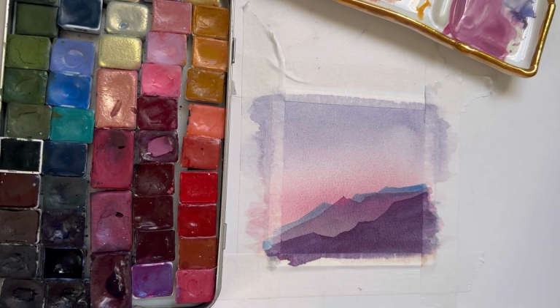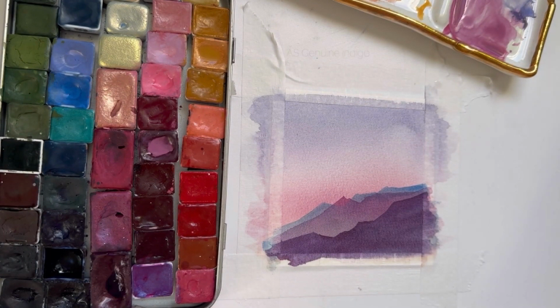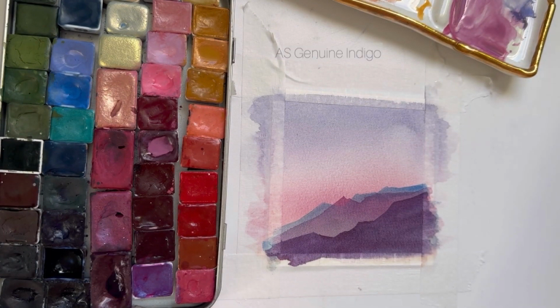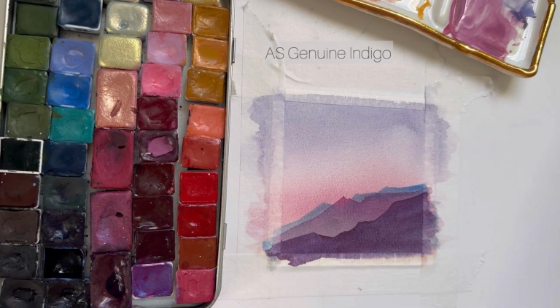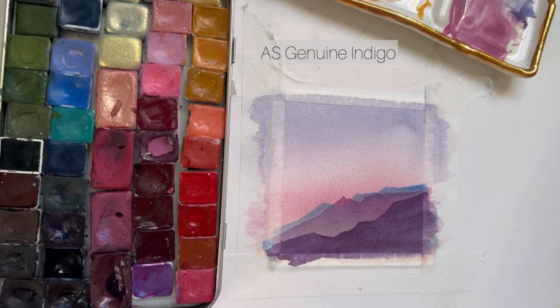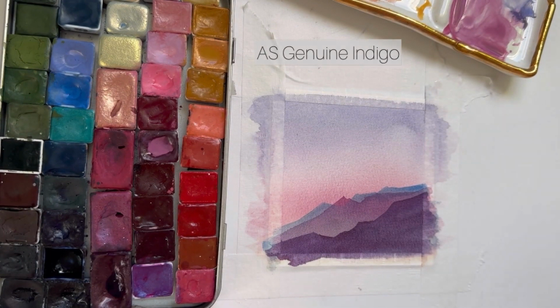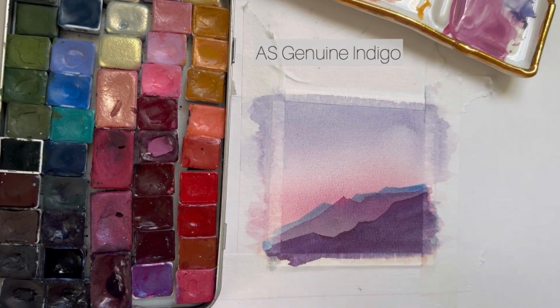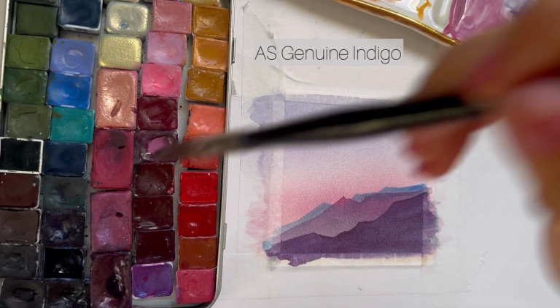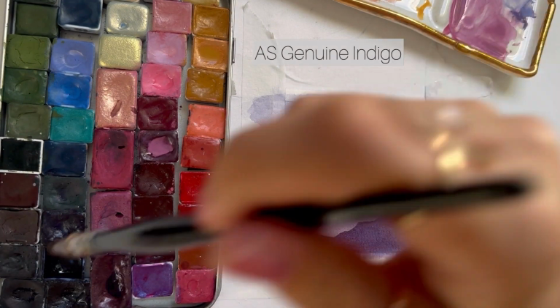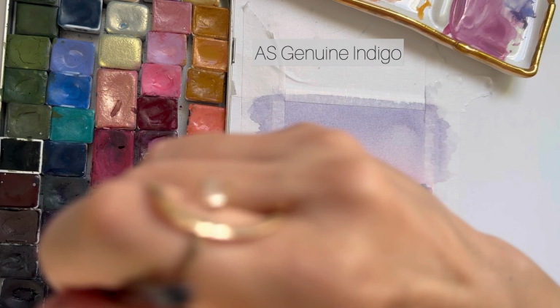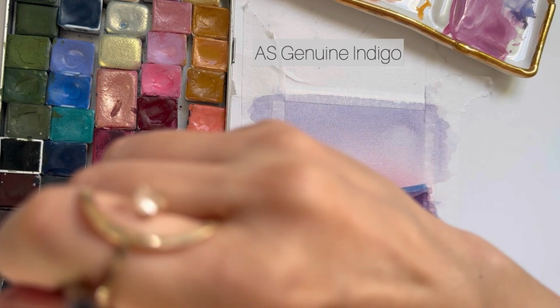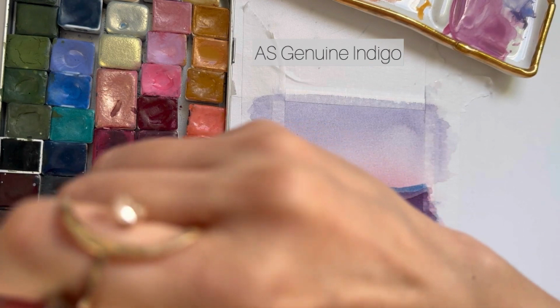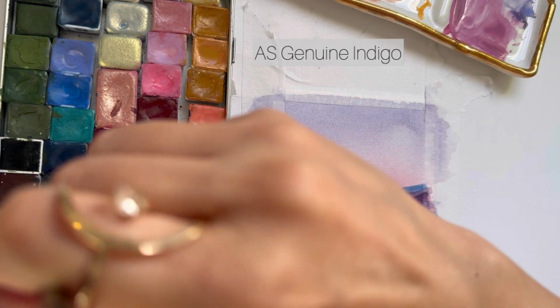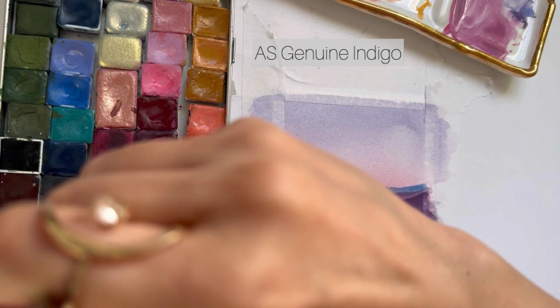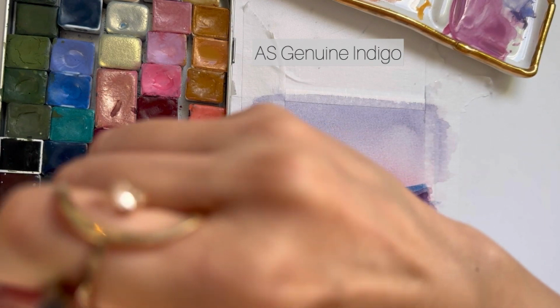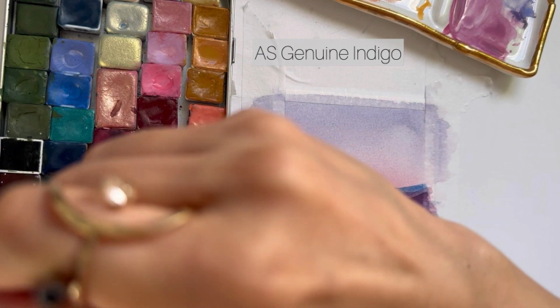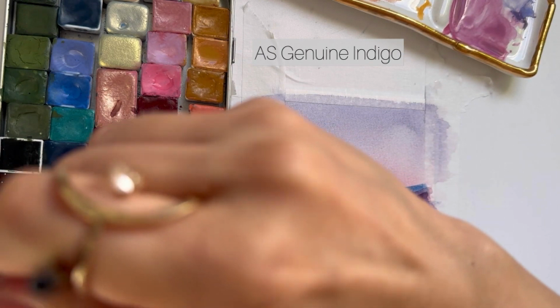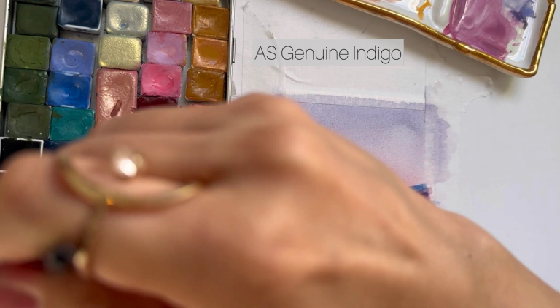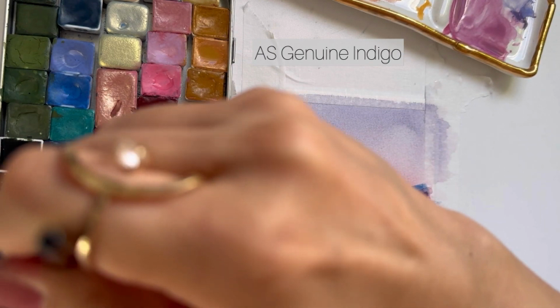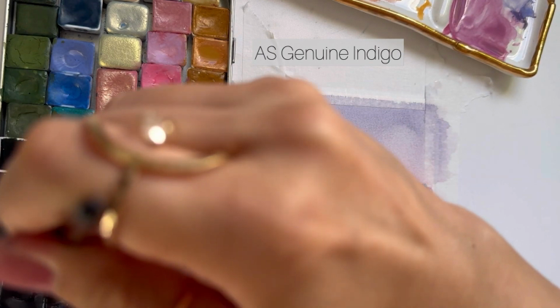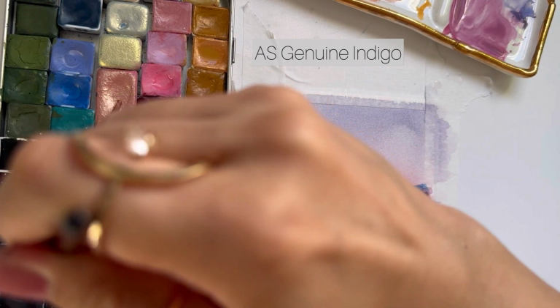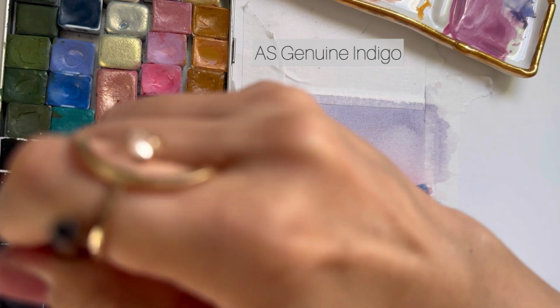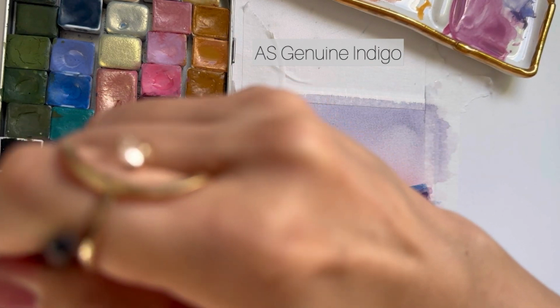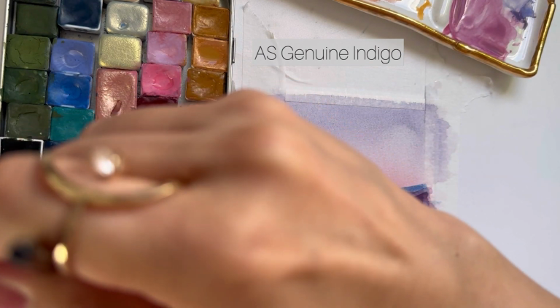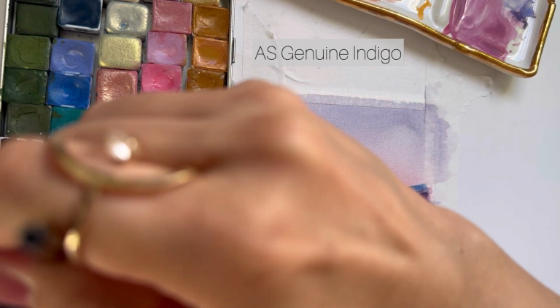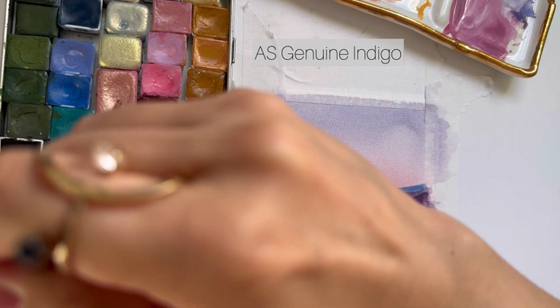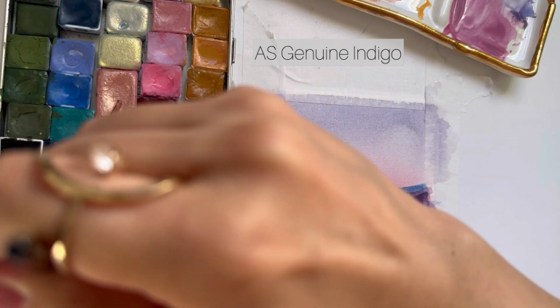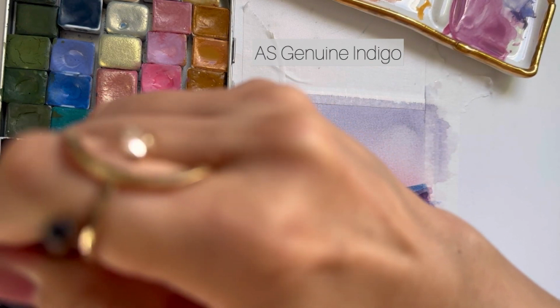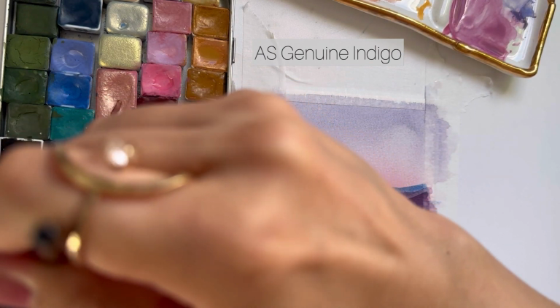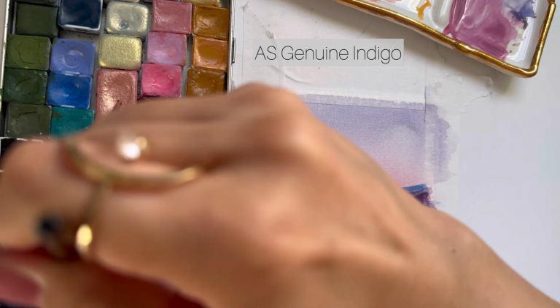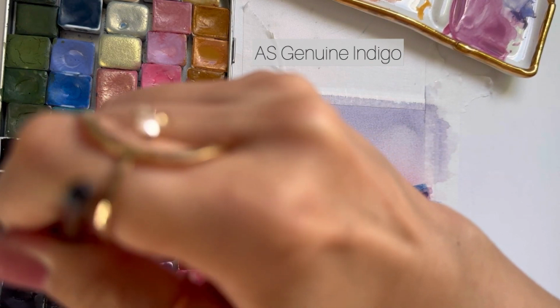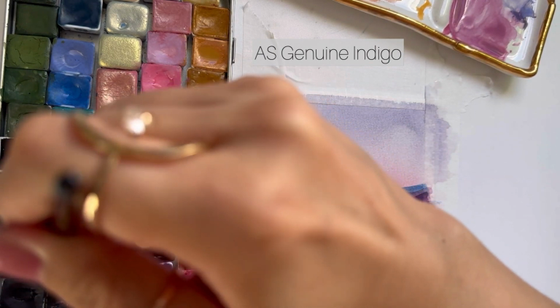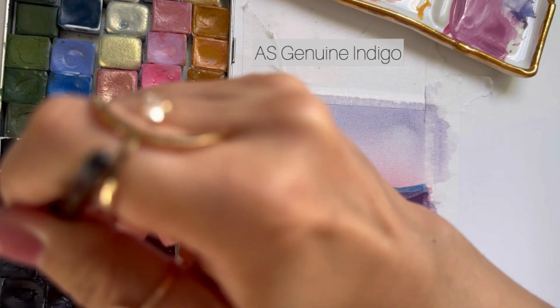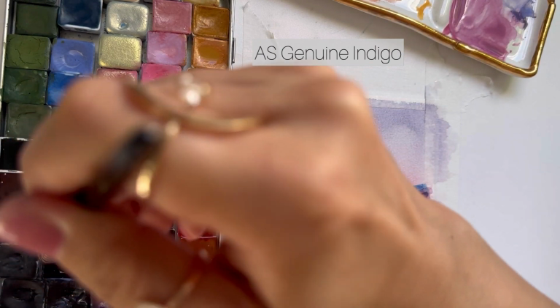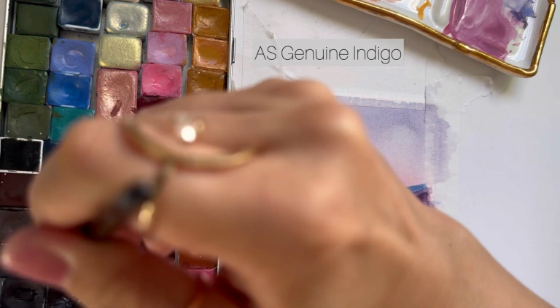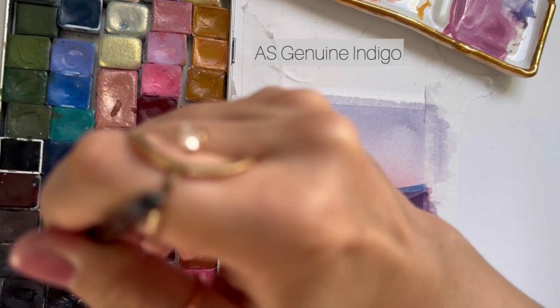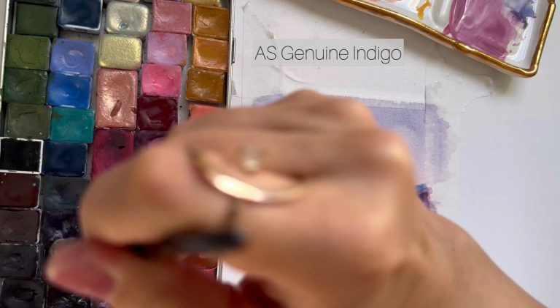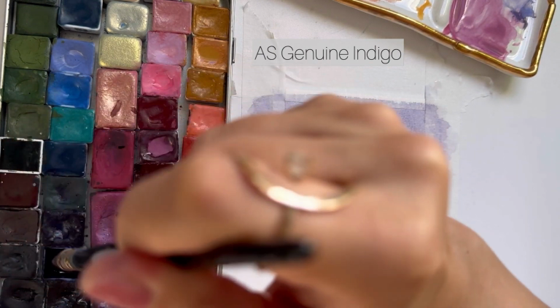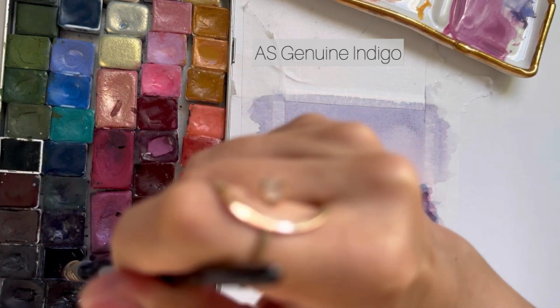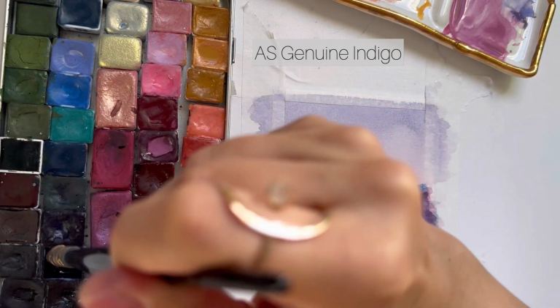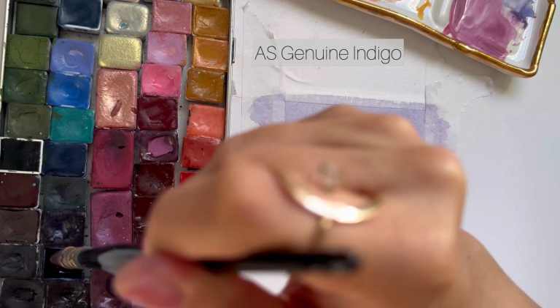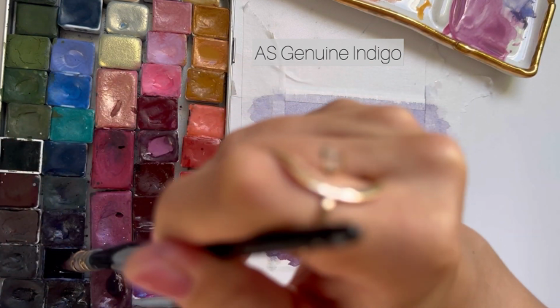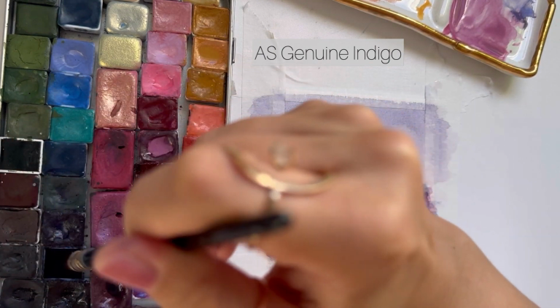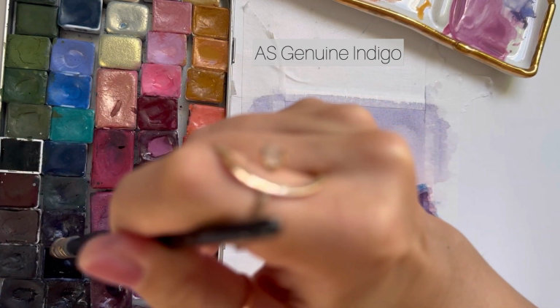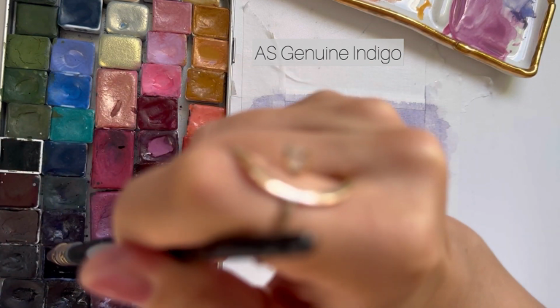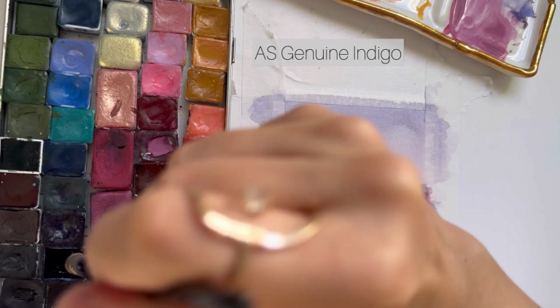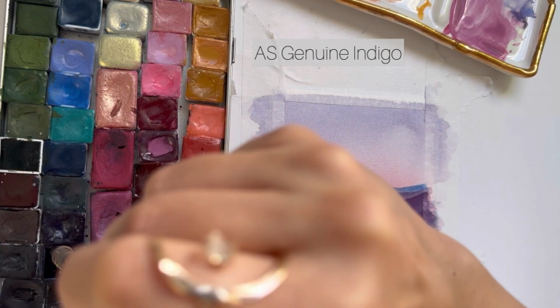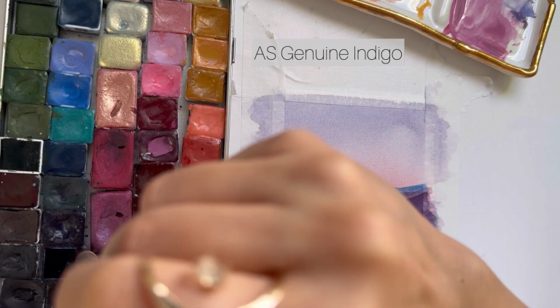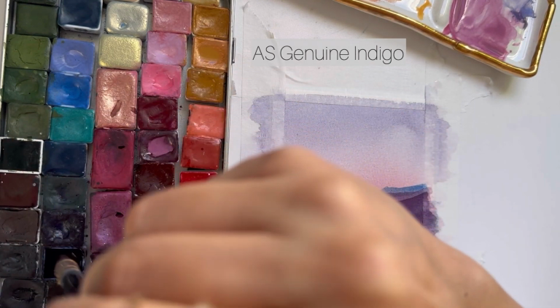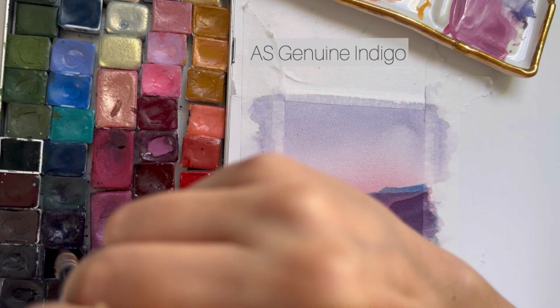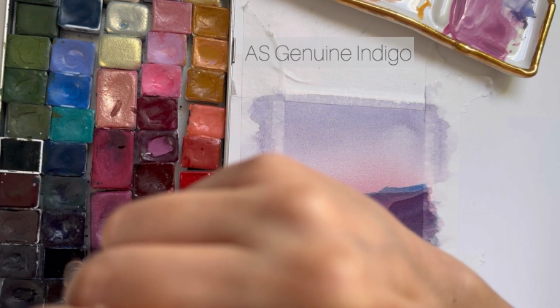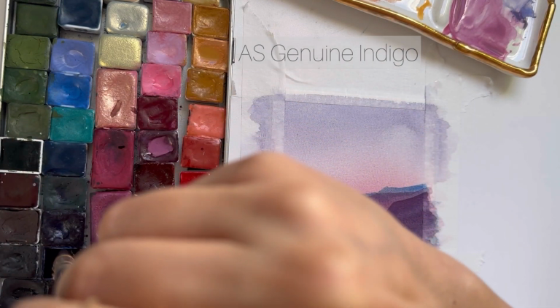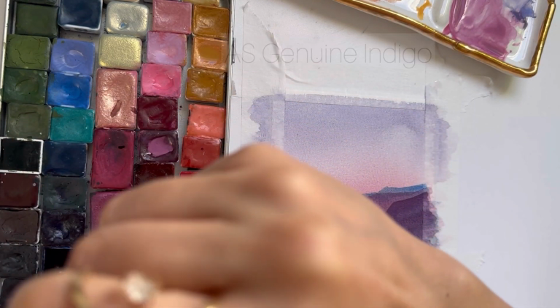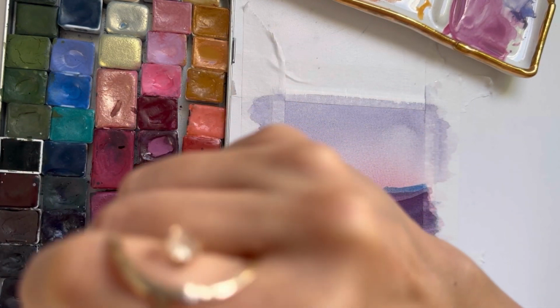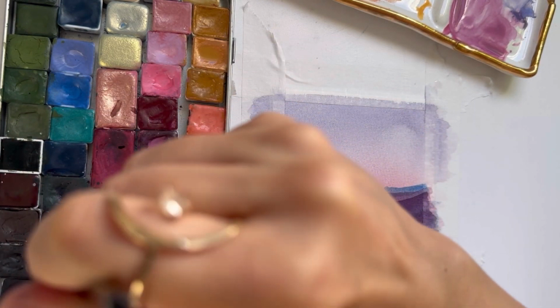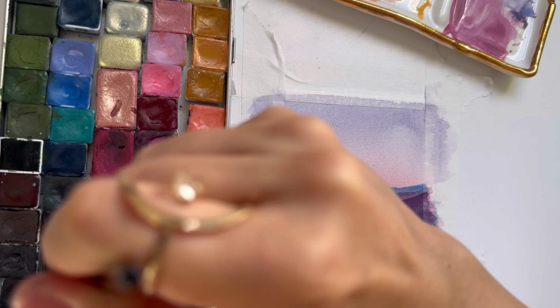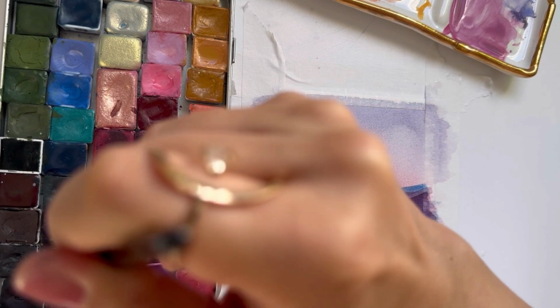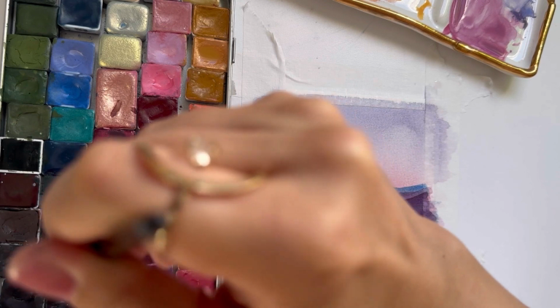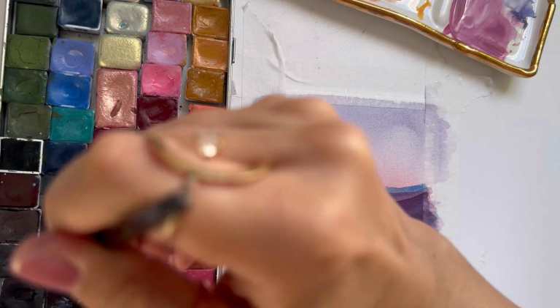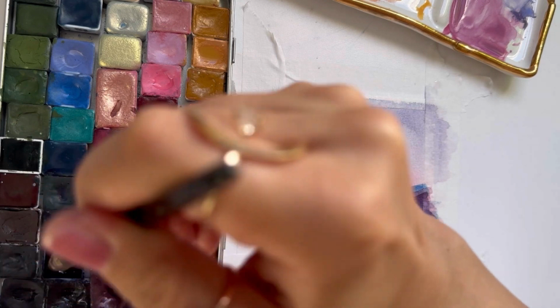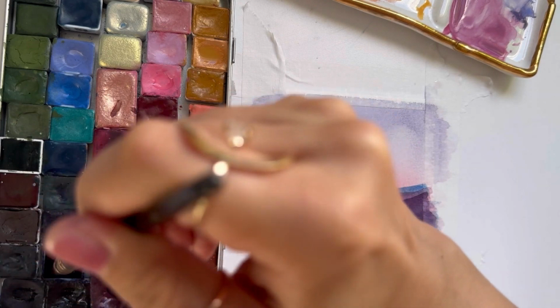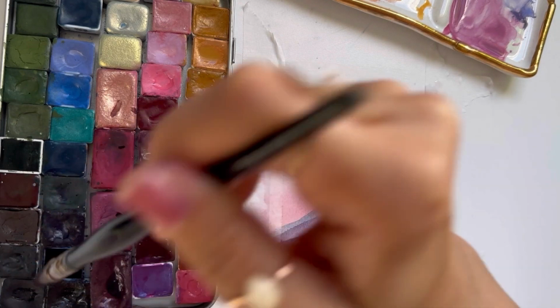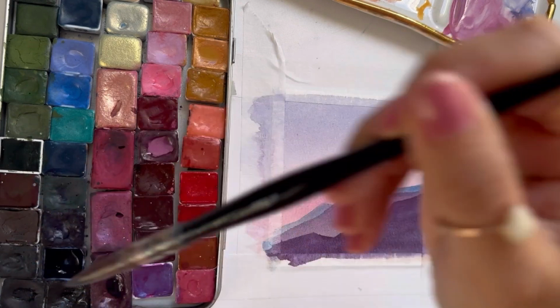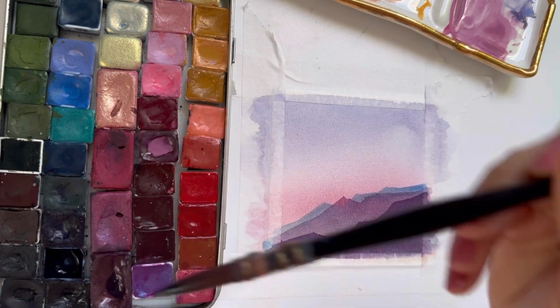For the very last mountain I'm going to be grabbing some indigo, and it's going to be the shortest of all the mountains.